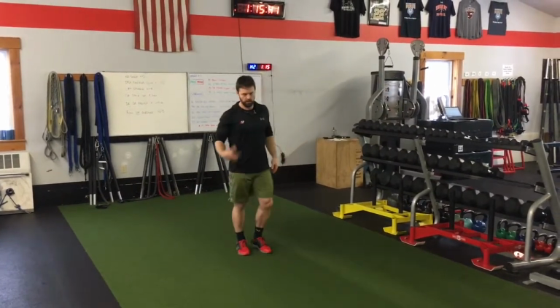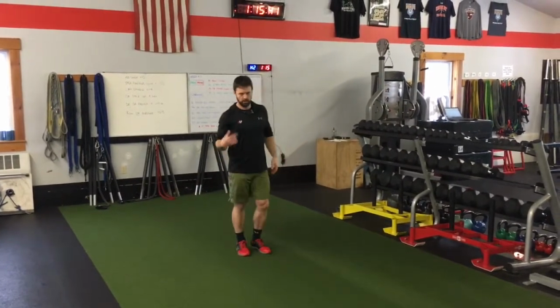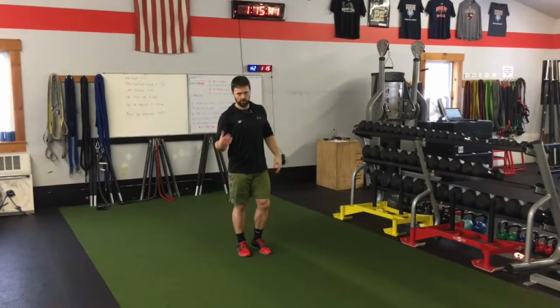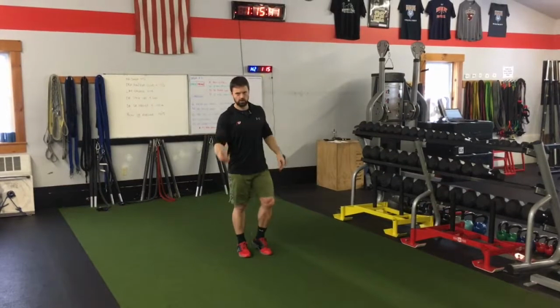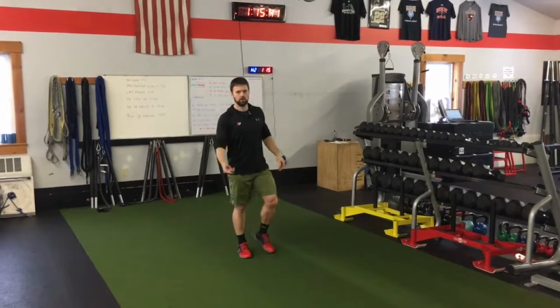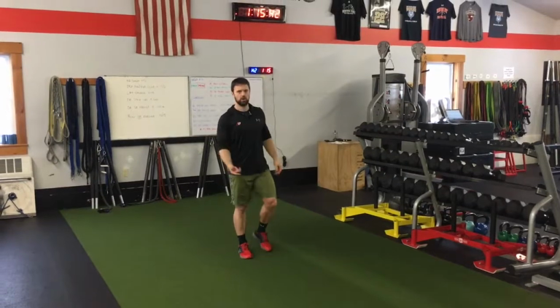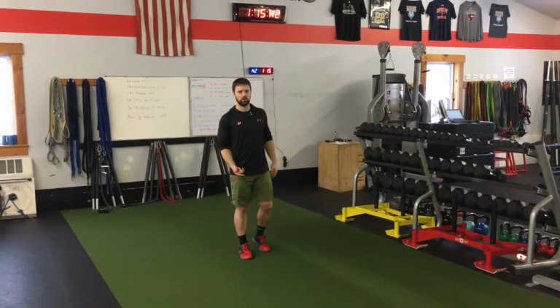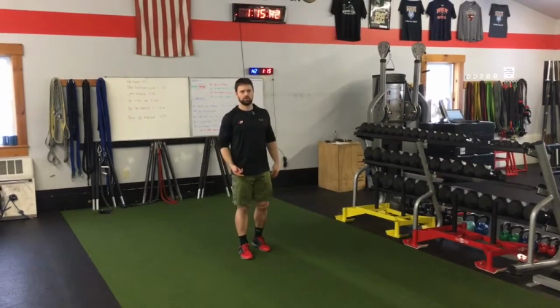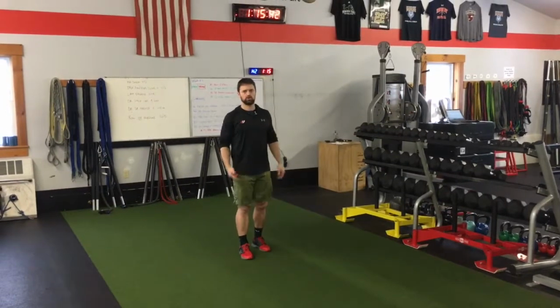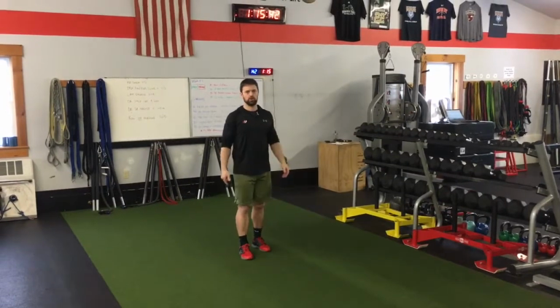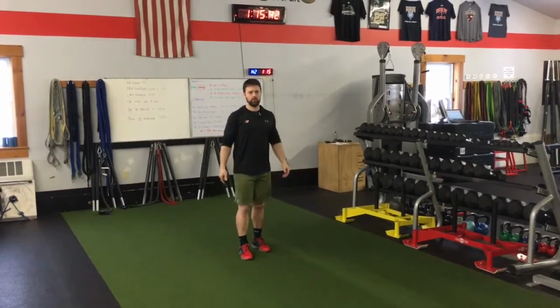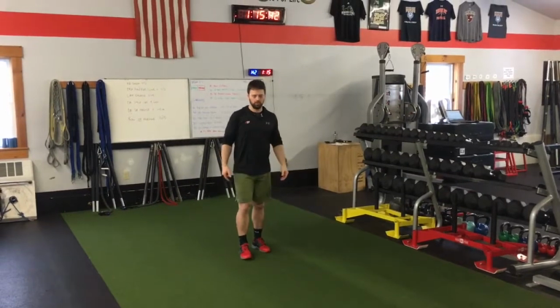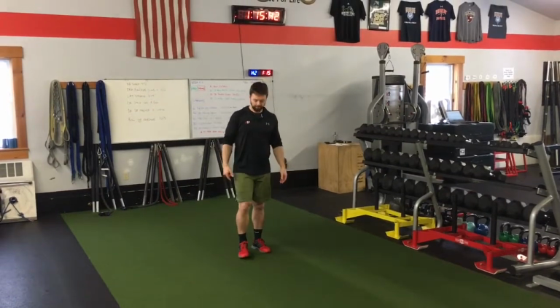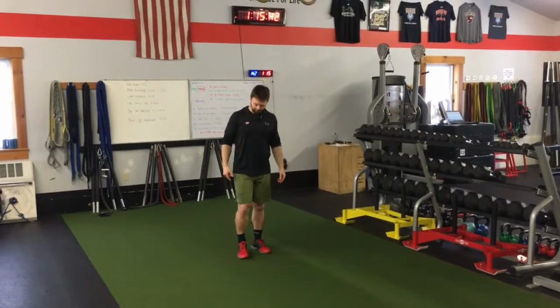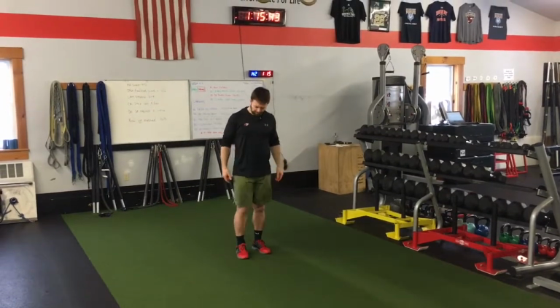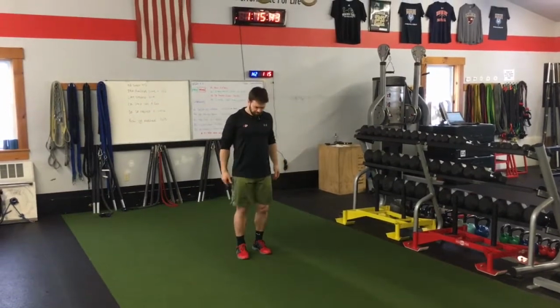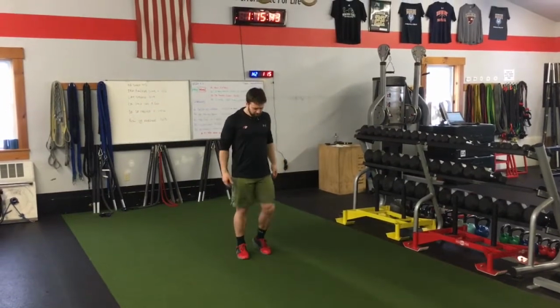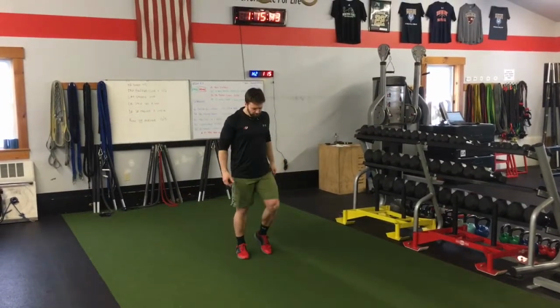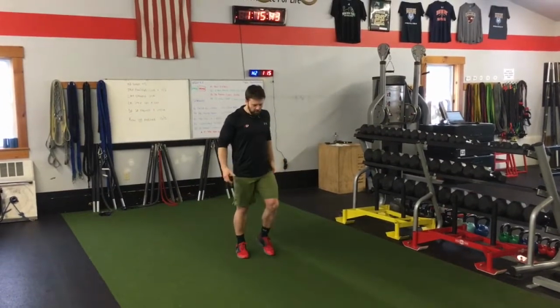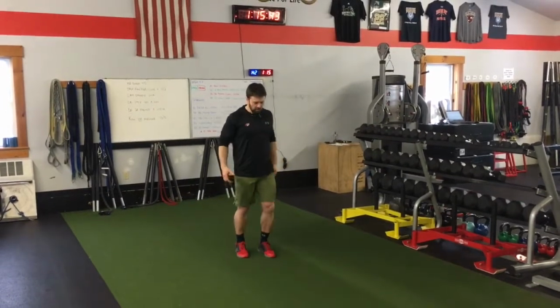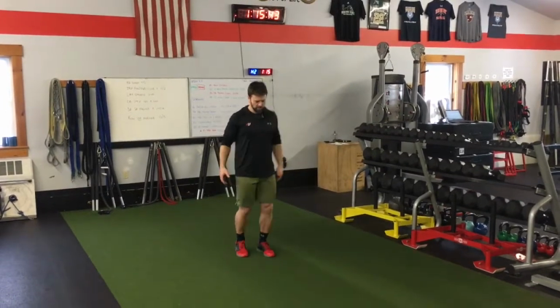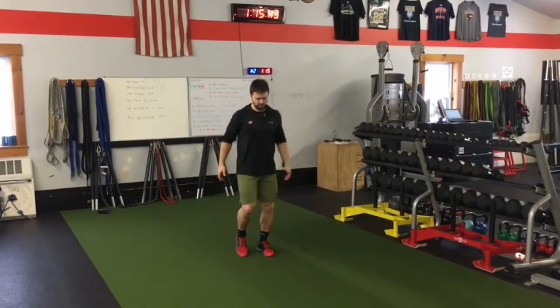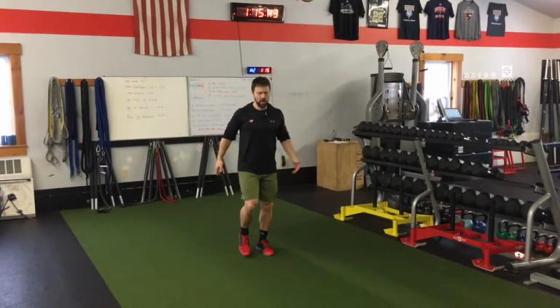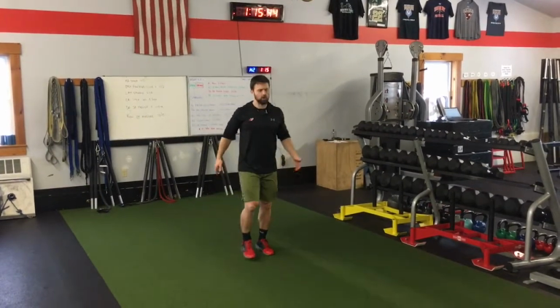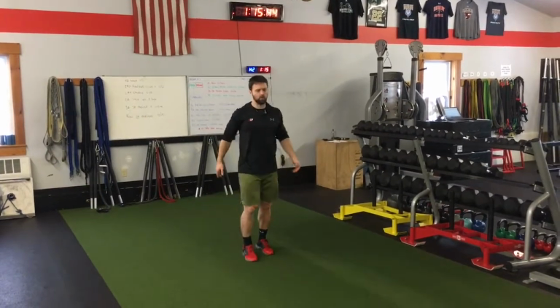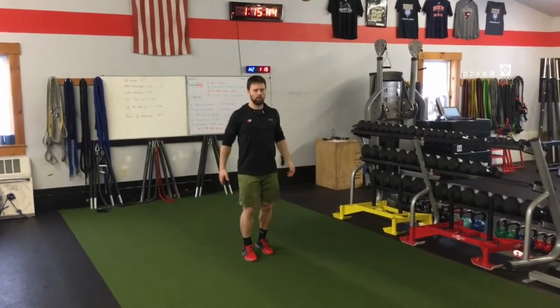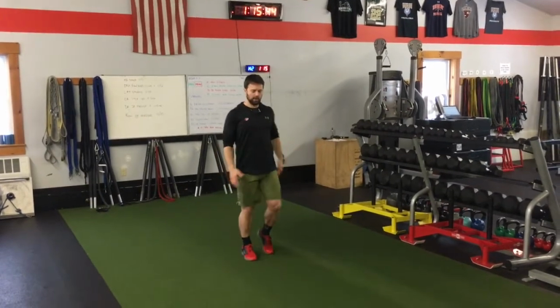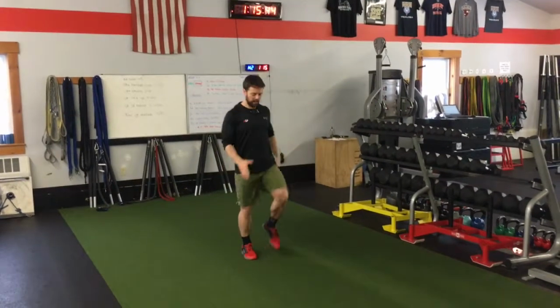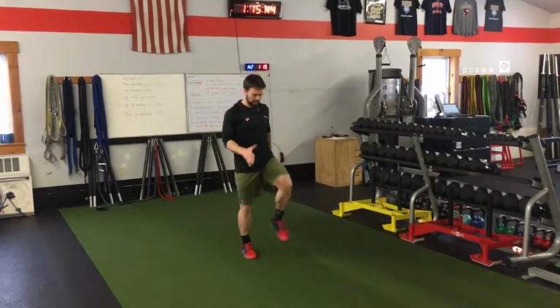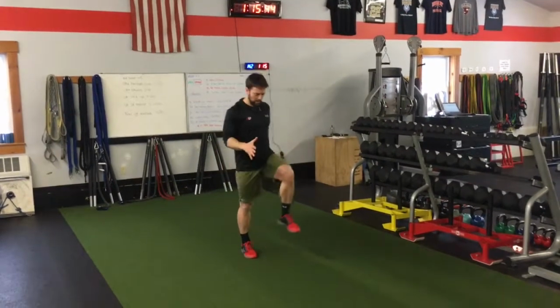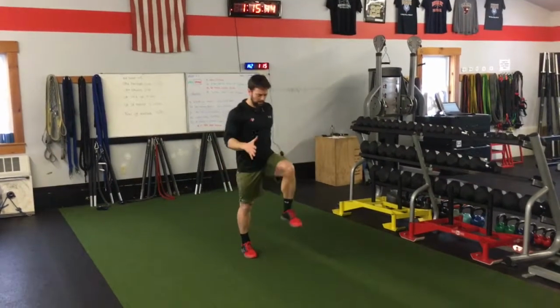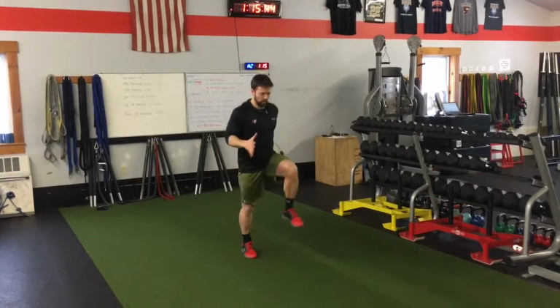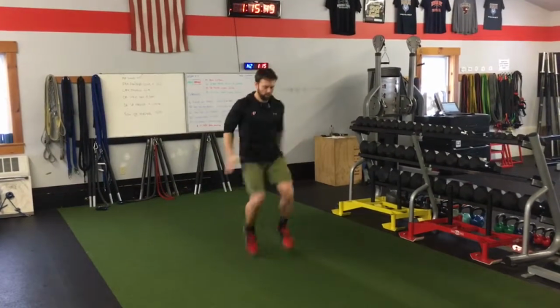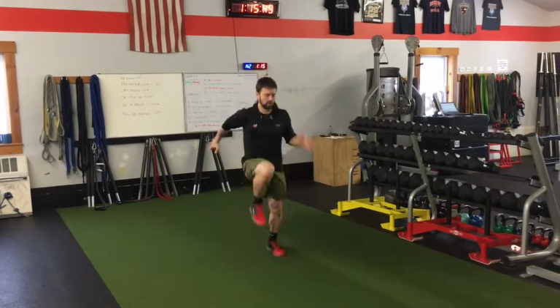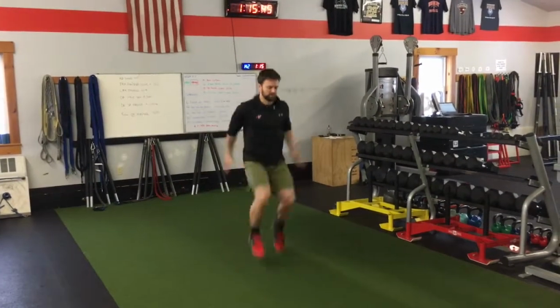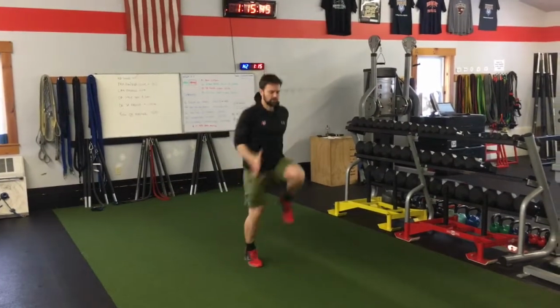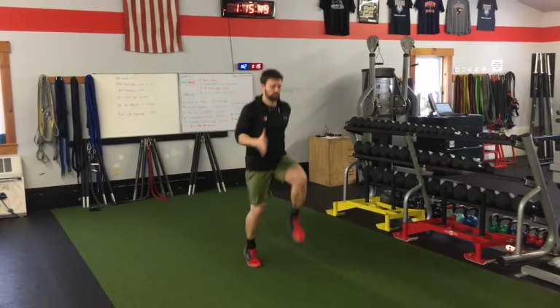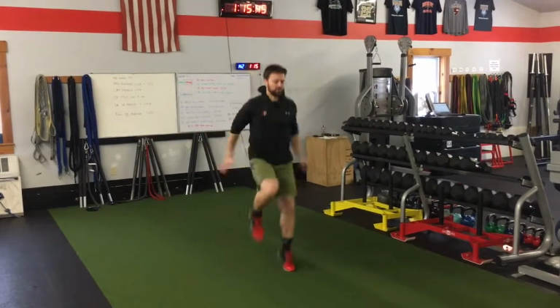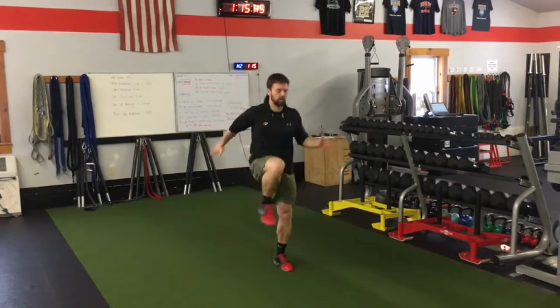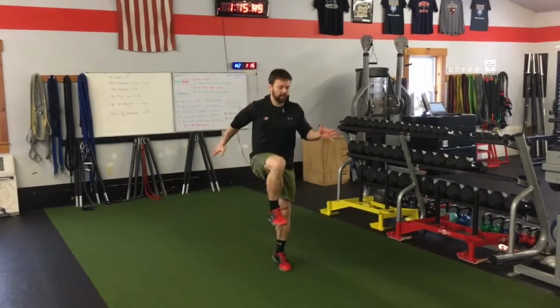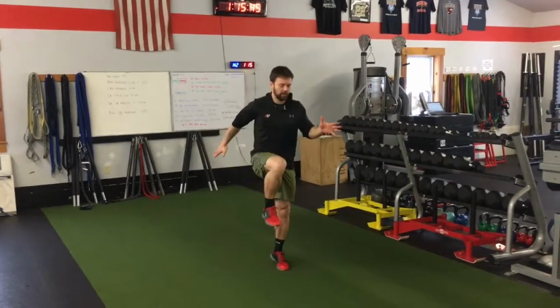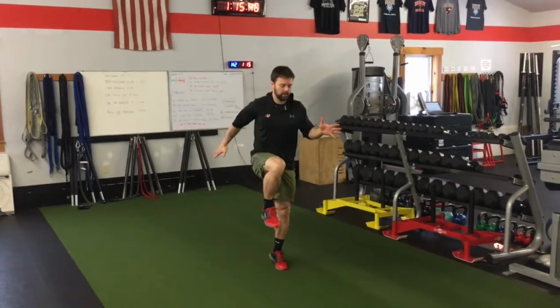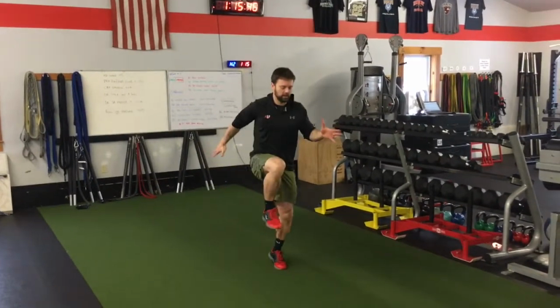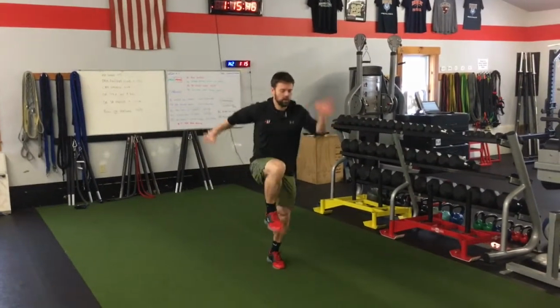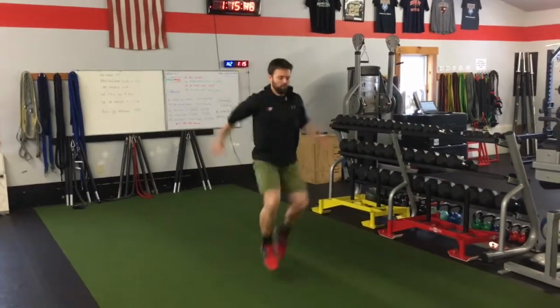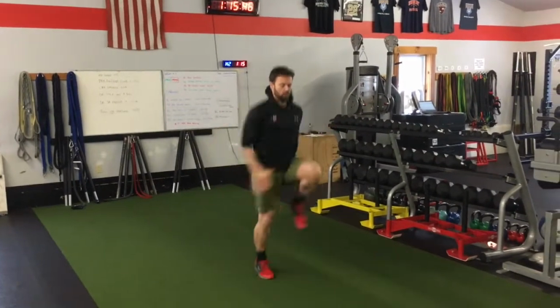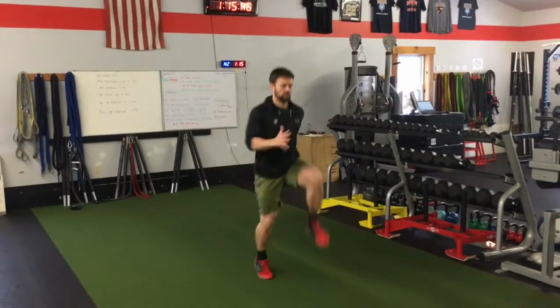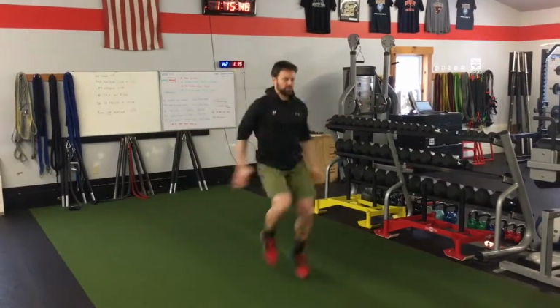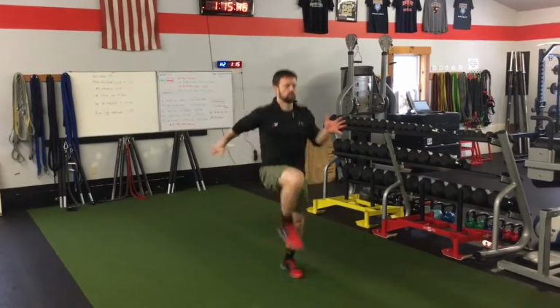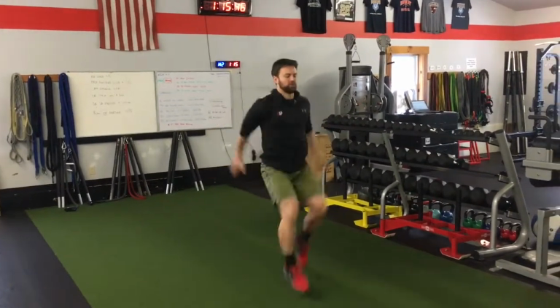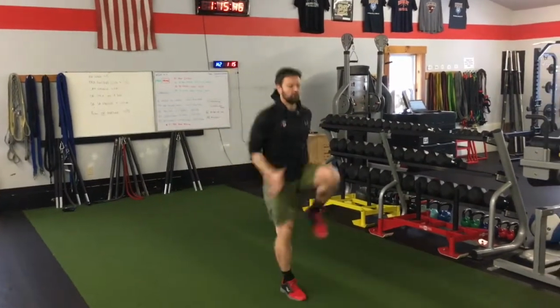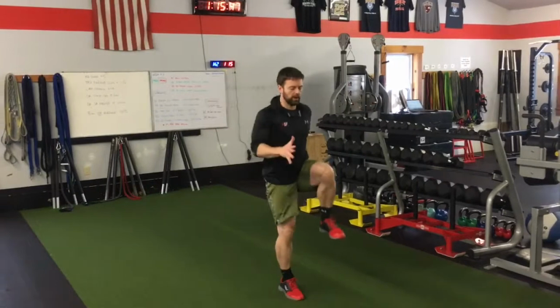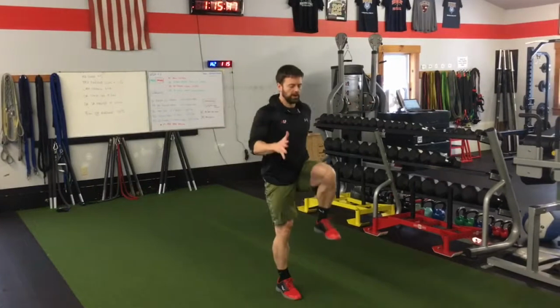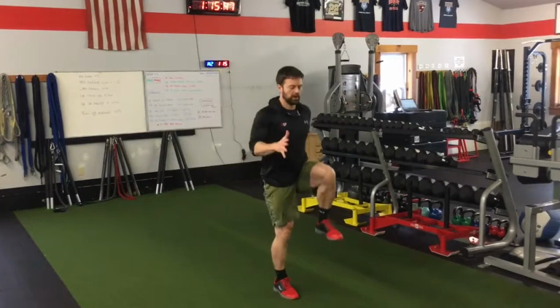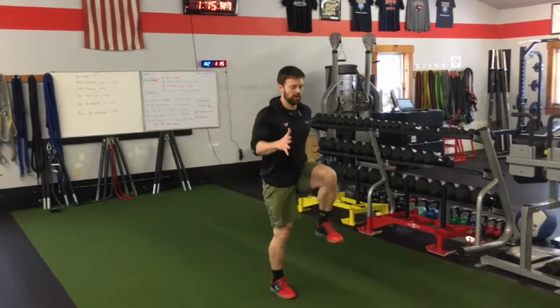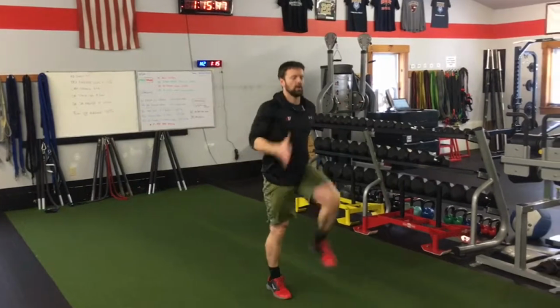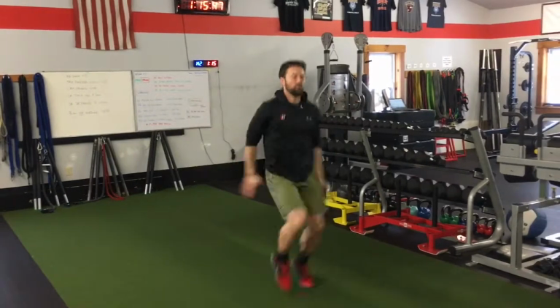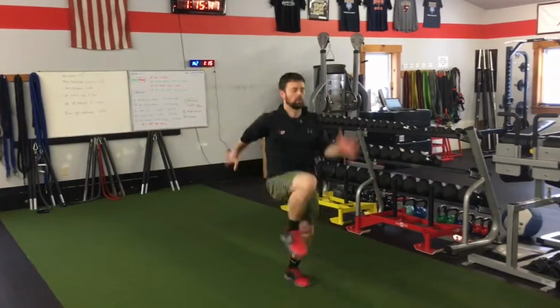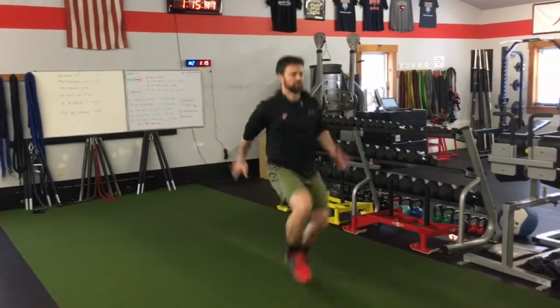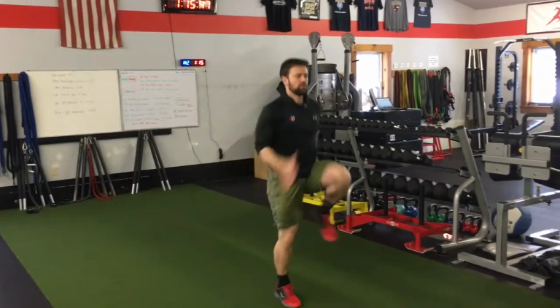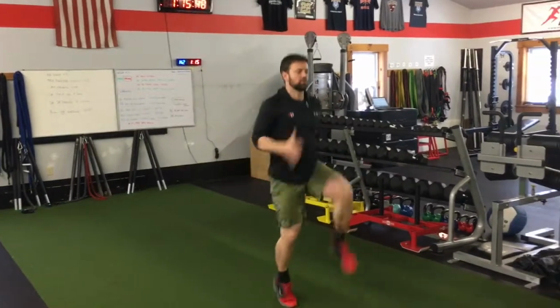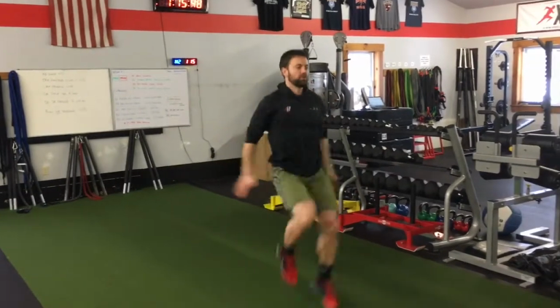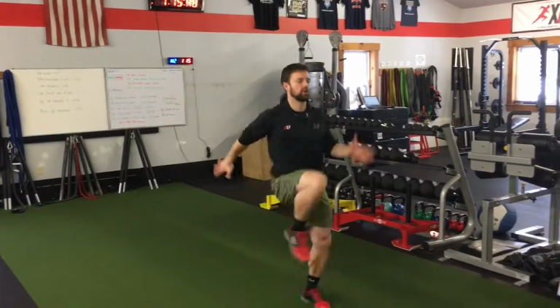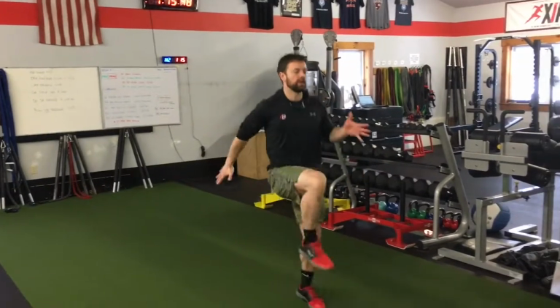So here I'm going to show you a triple, and start with one leg up: one, two, three, one, two, three, one, two, three.